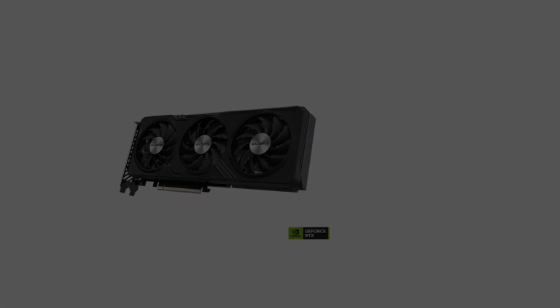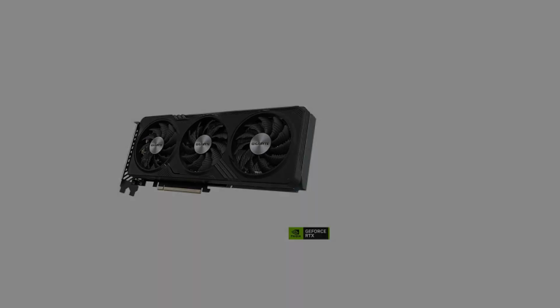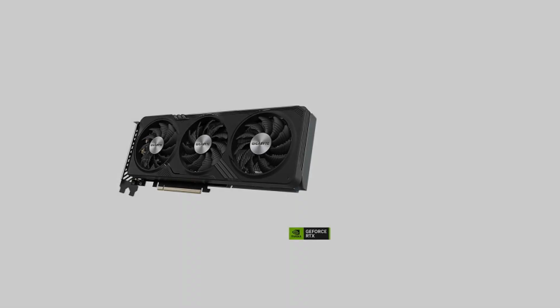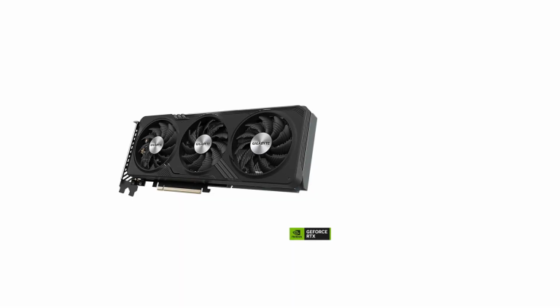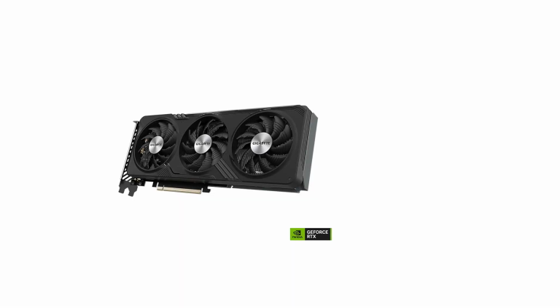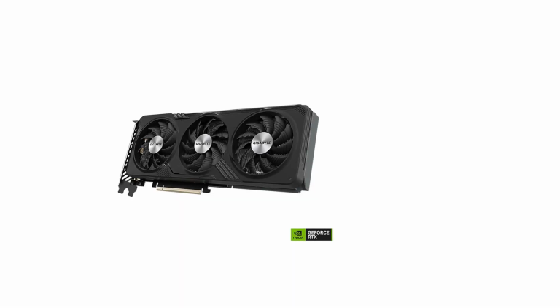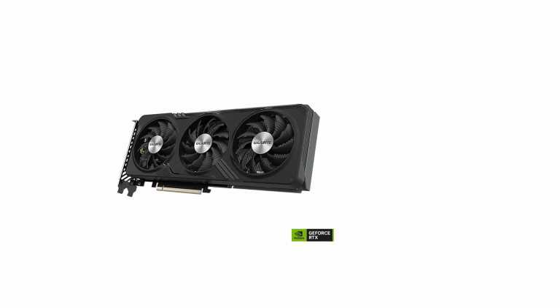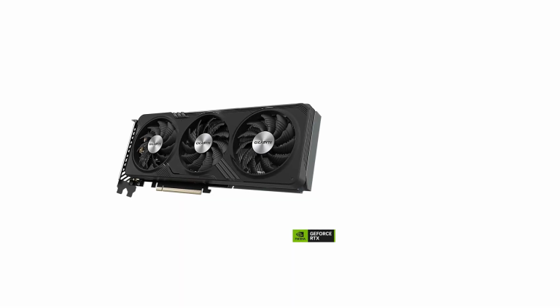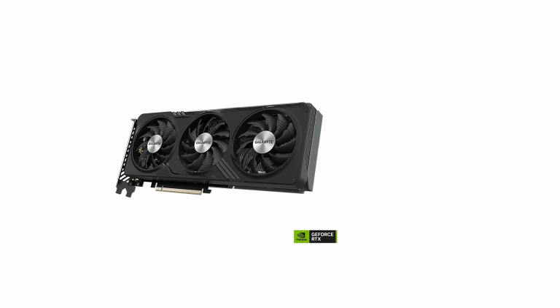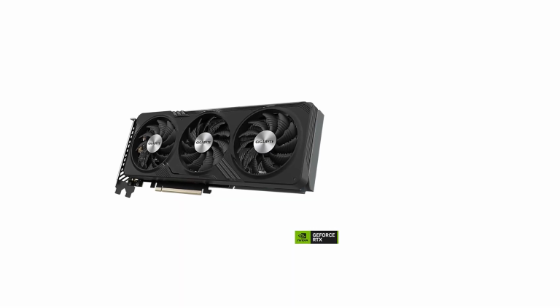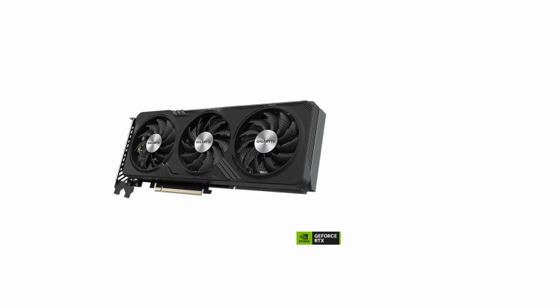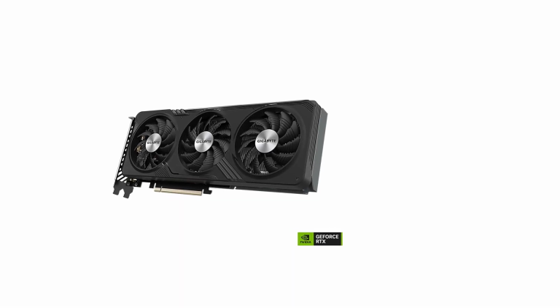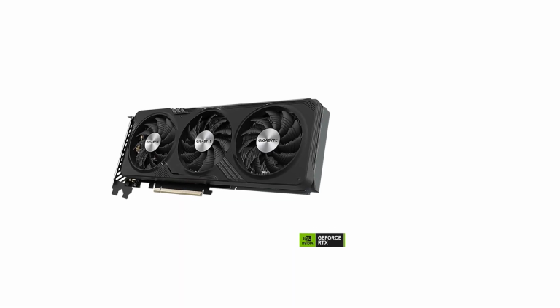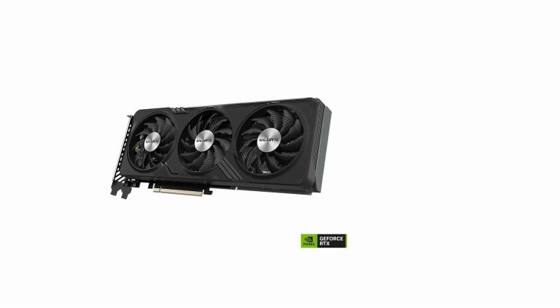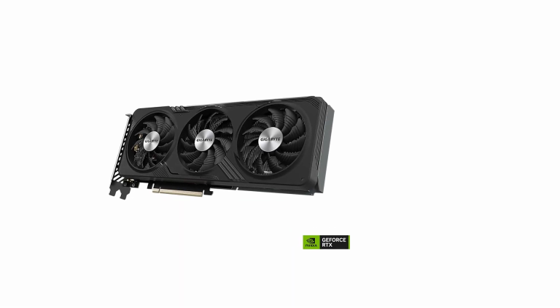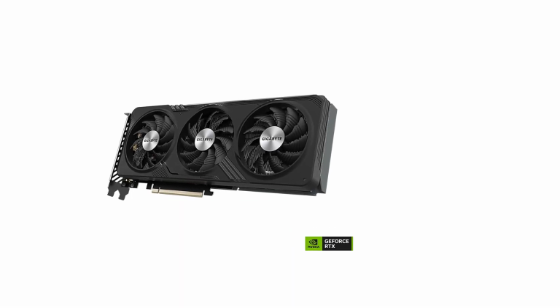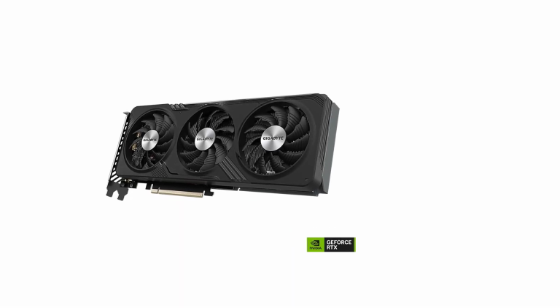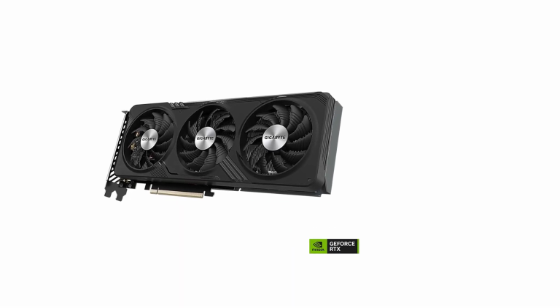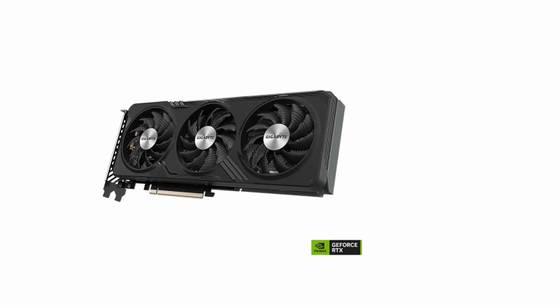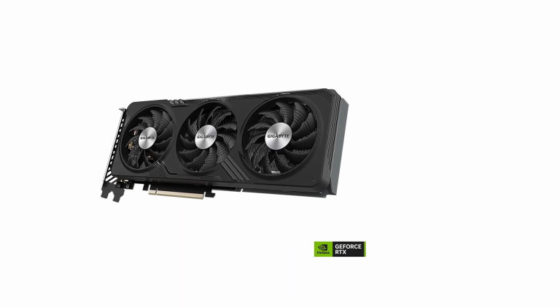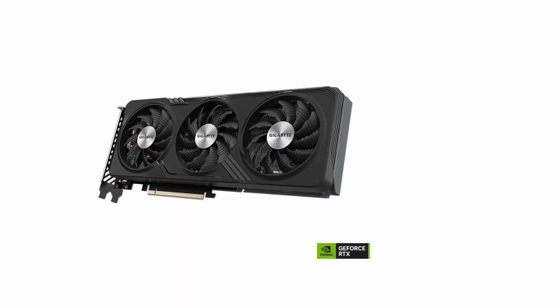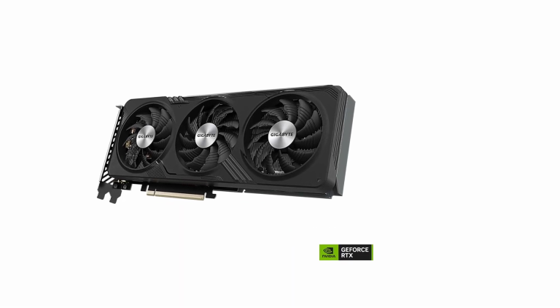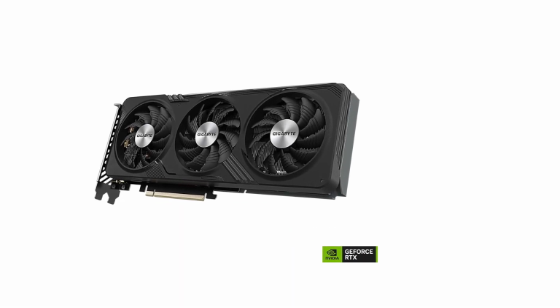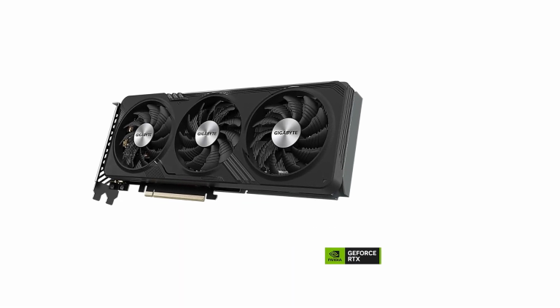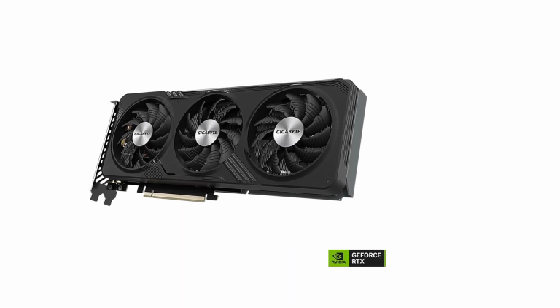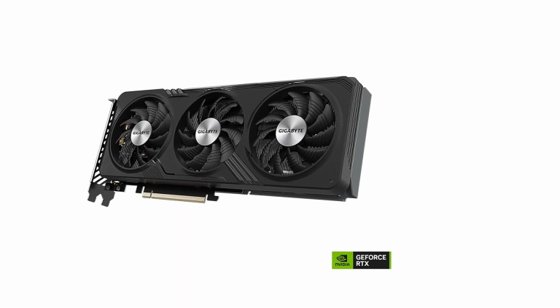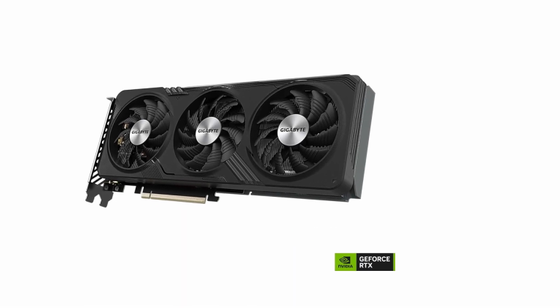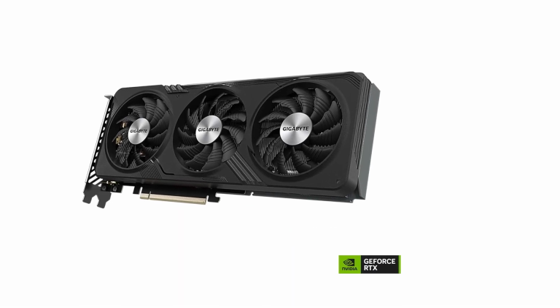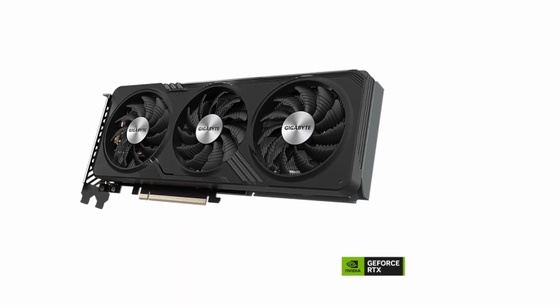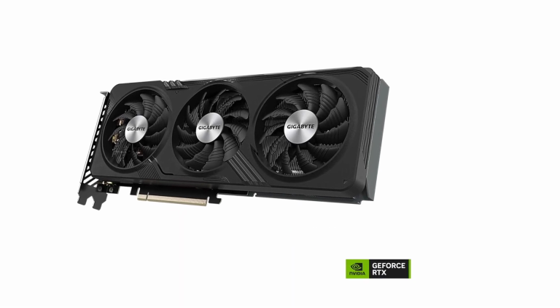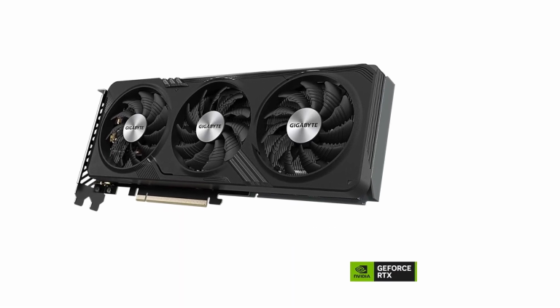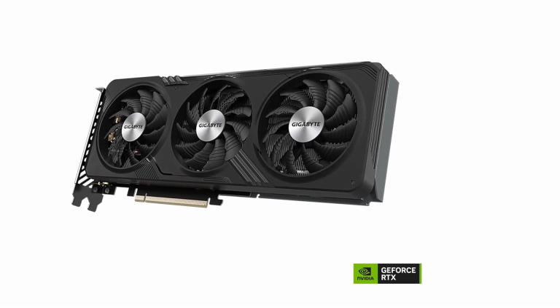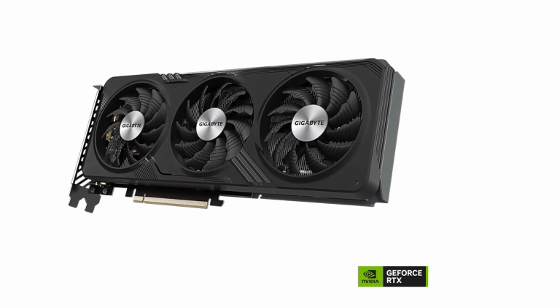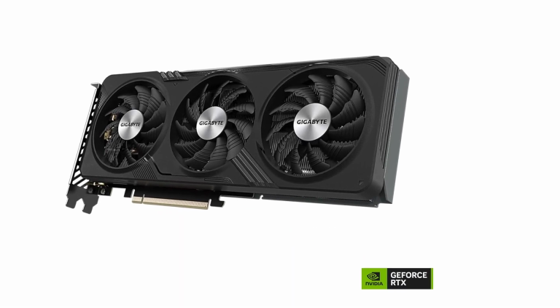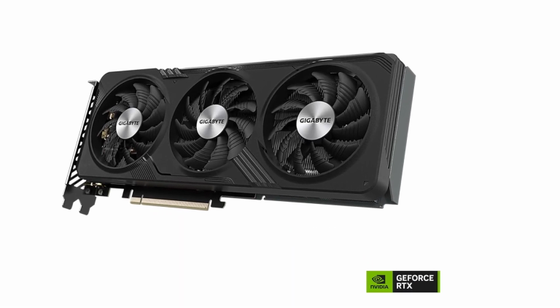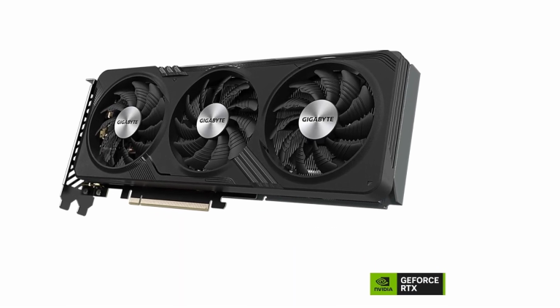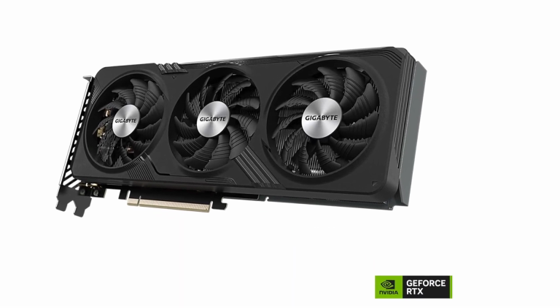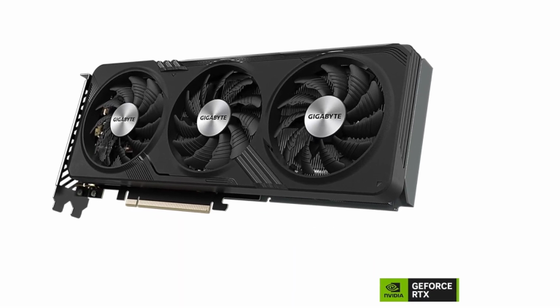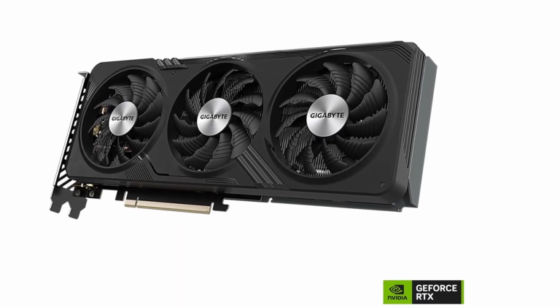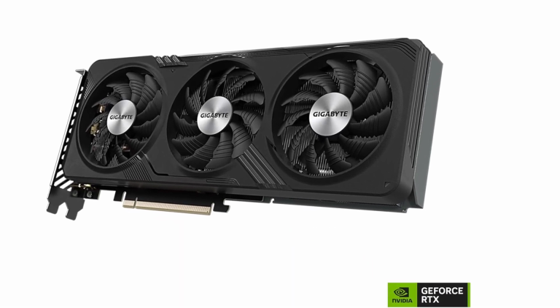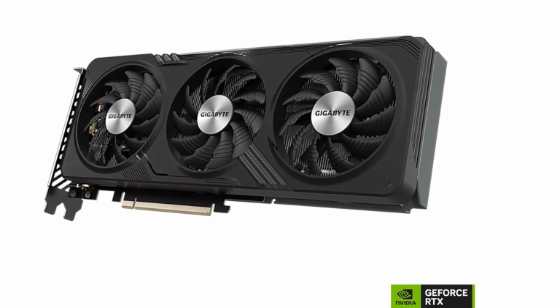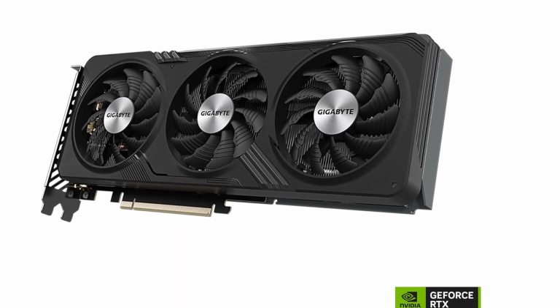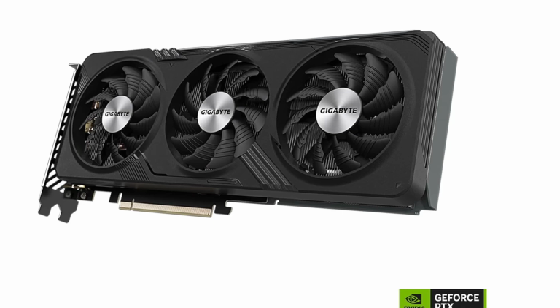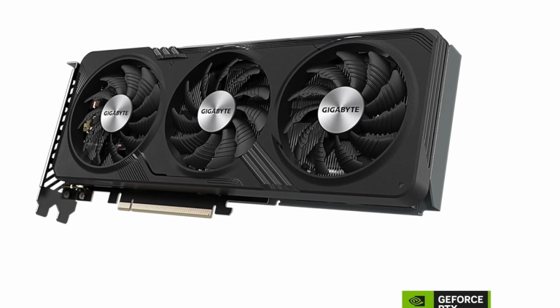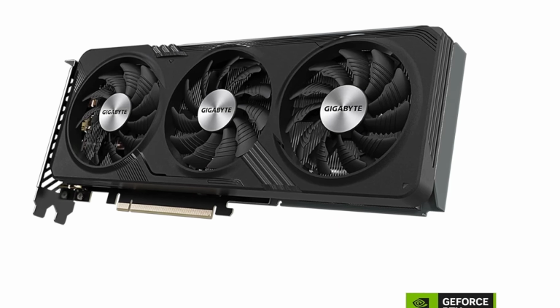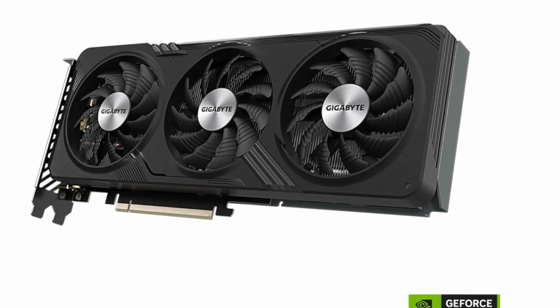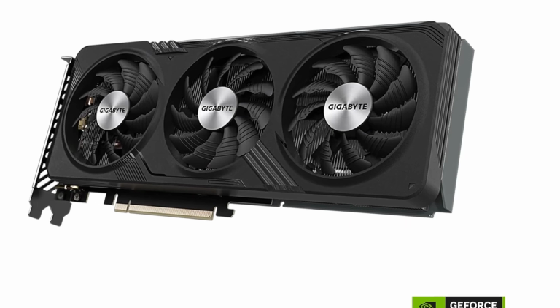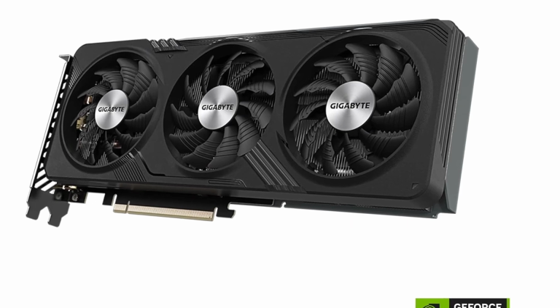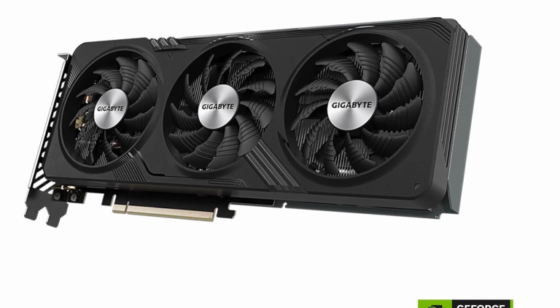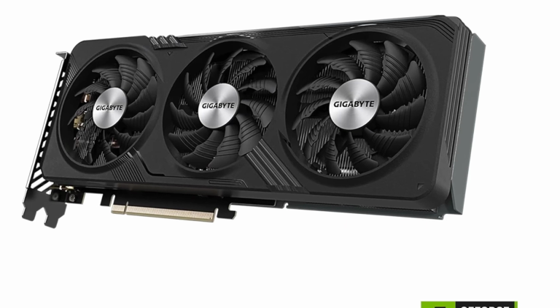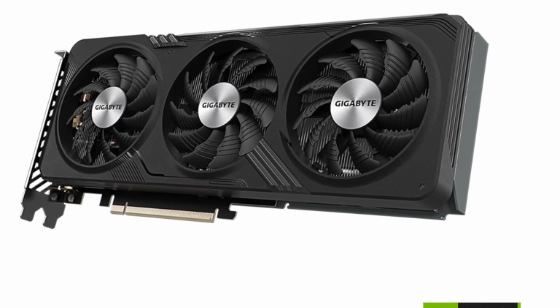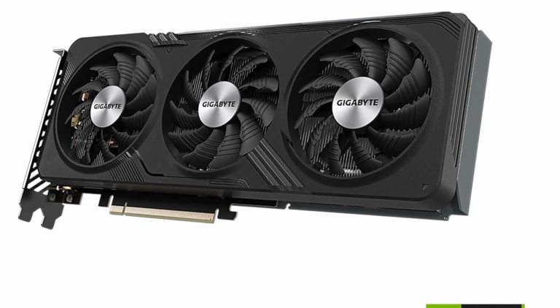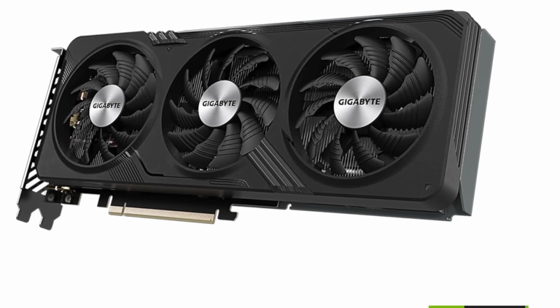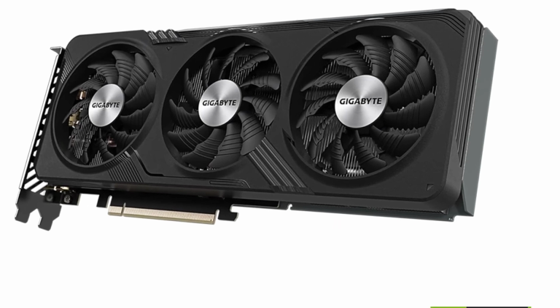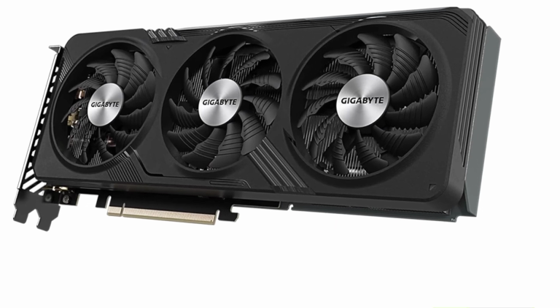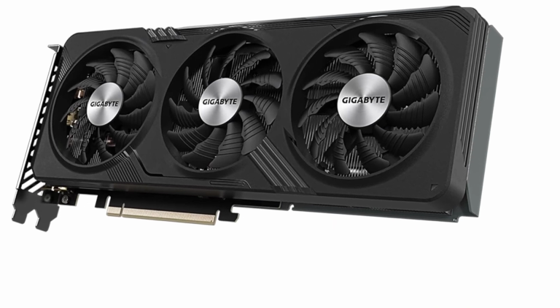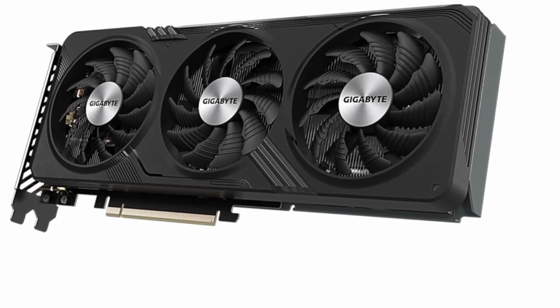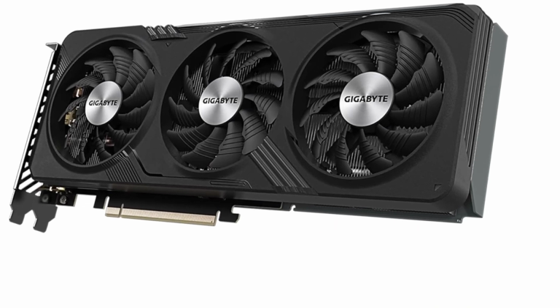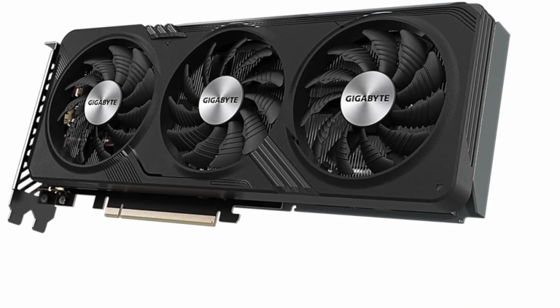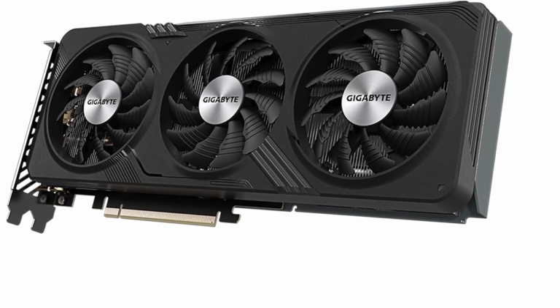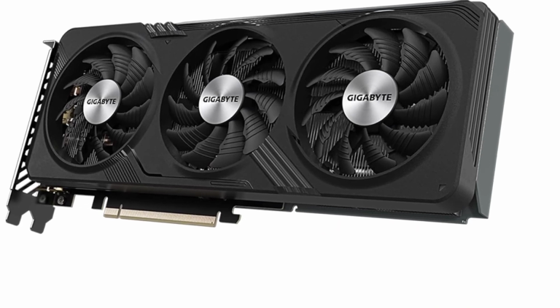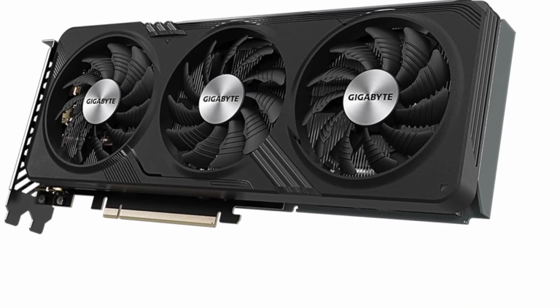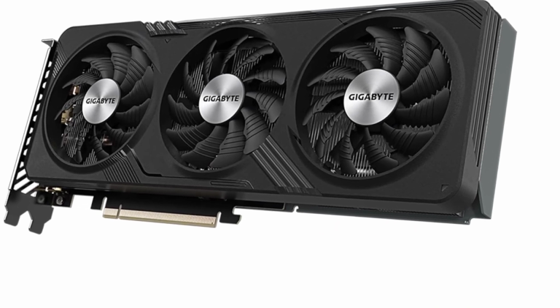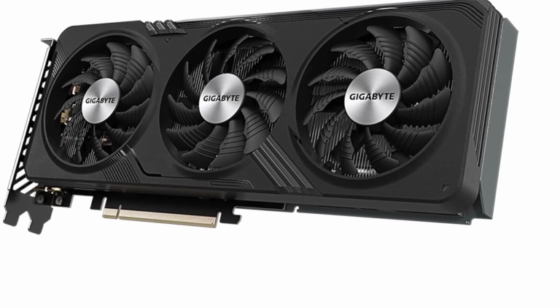Built for gamers and creators alike, this card offers reliable power, excellent cooling, and top-tier graphics at an accessible price point.